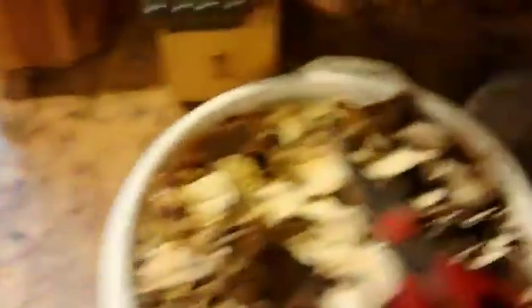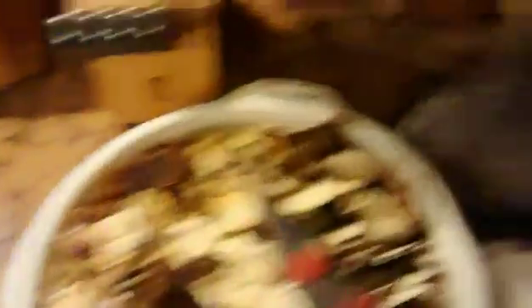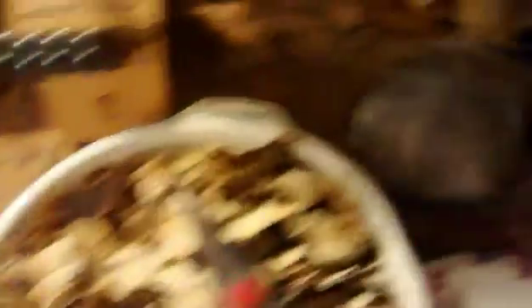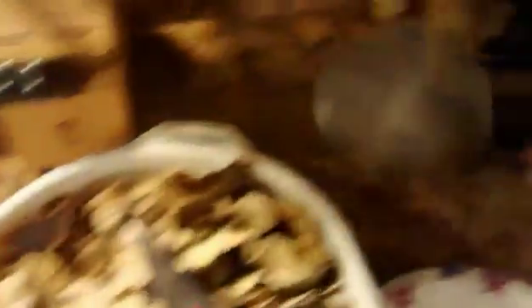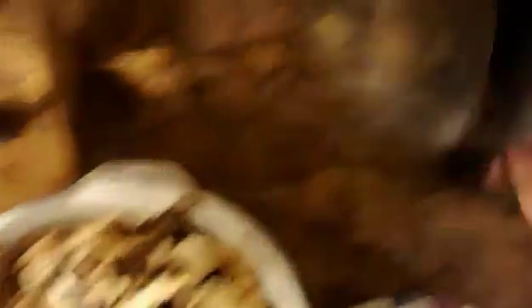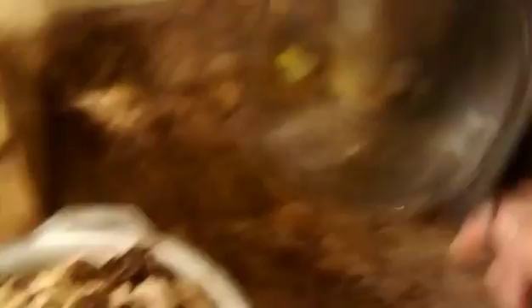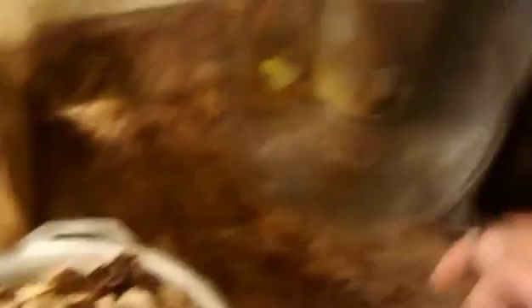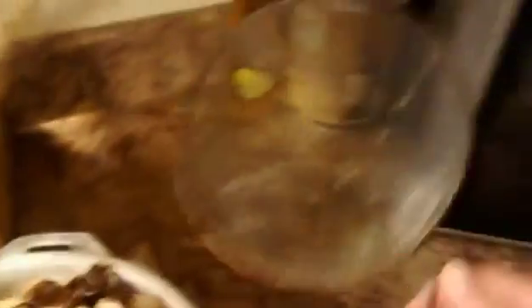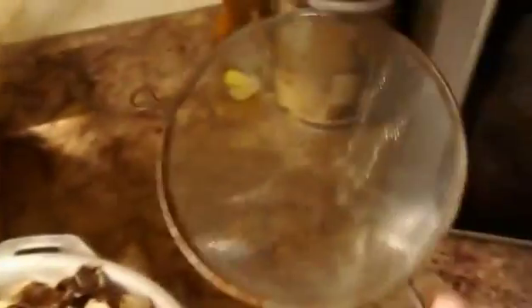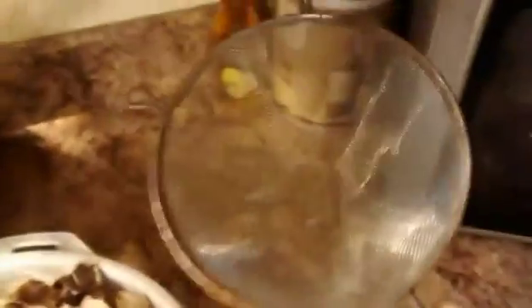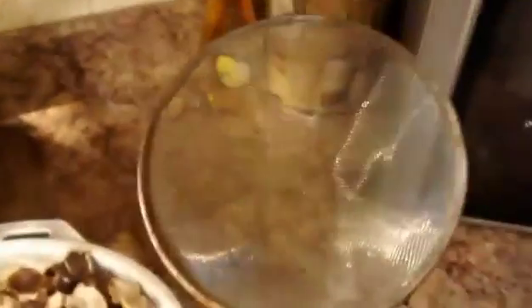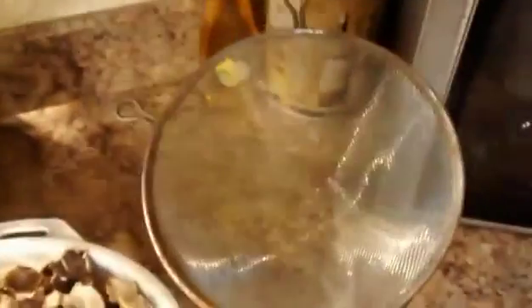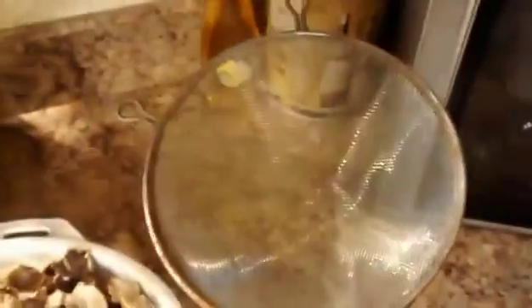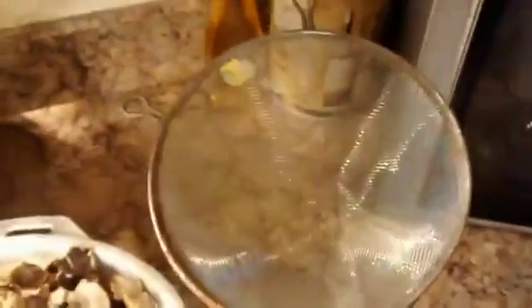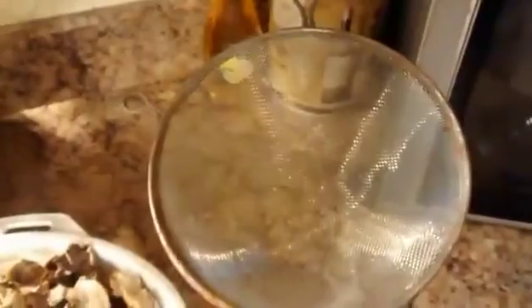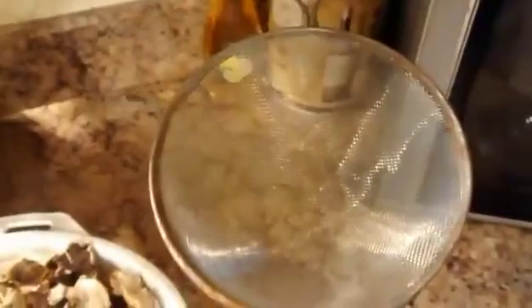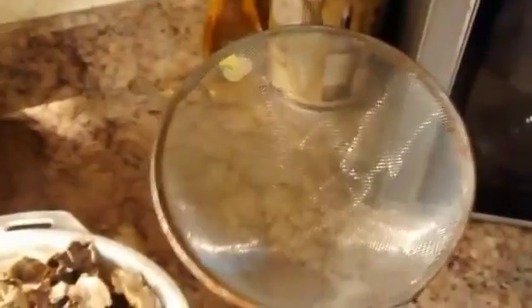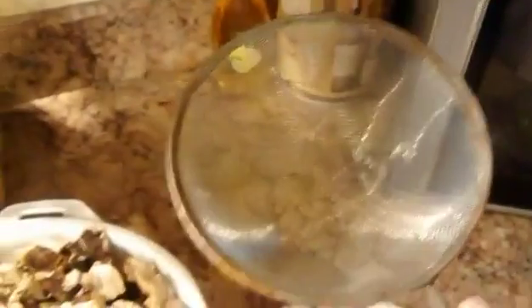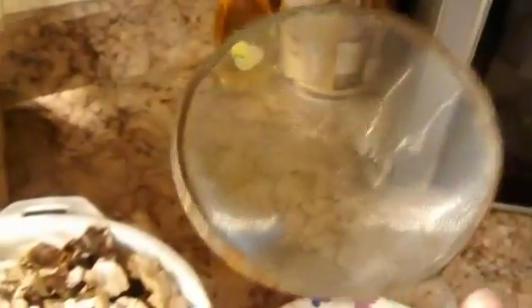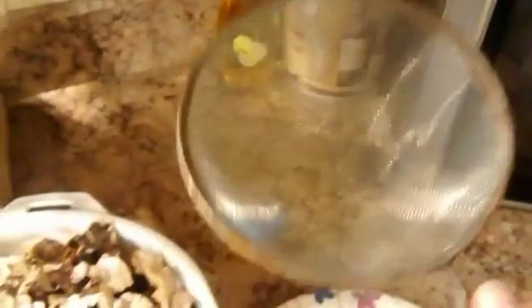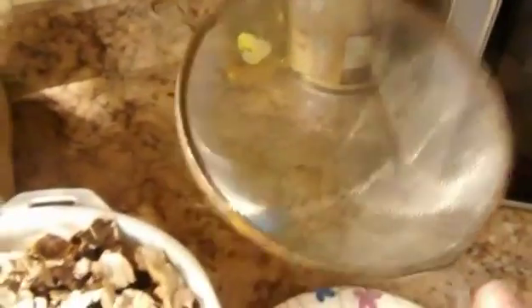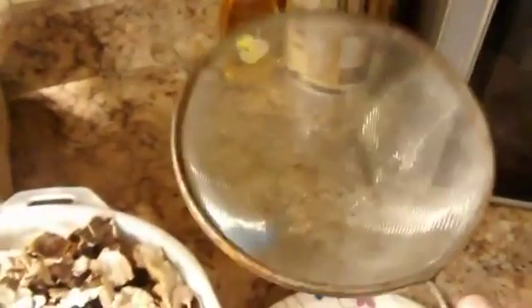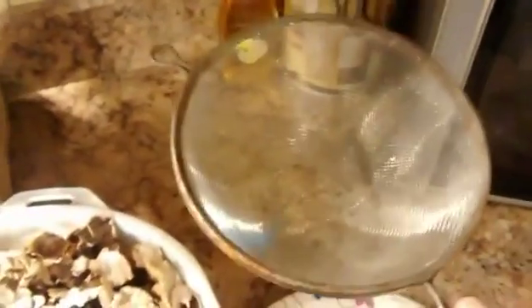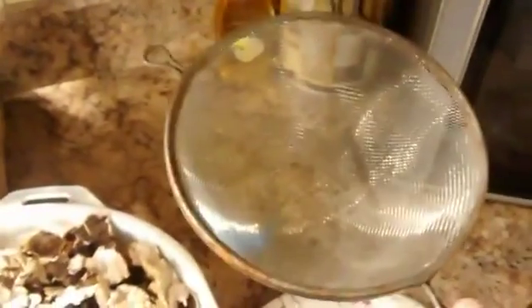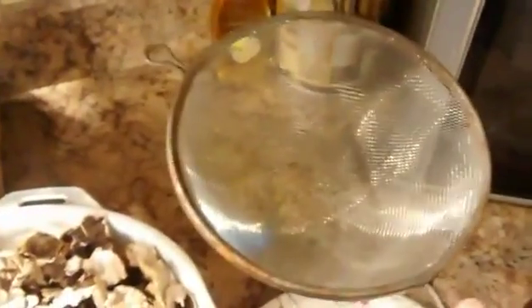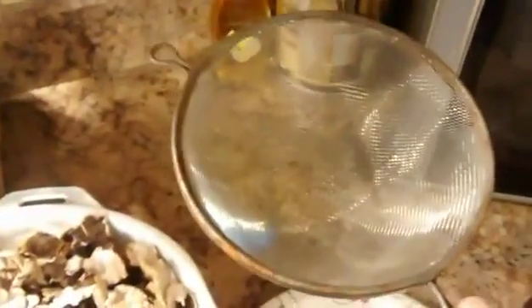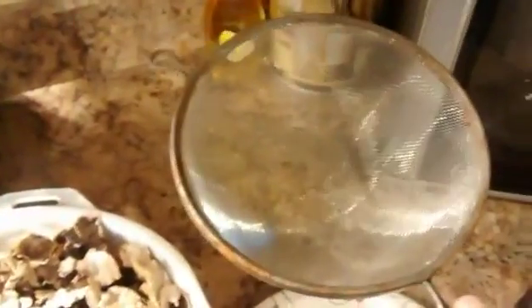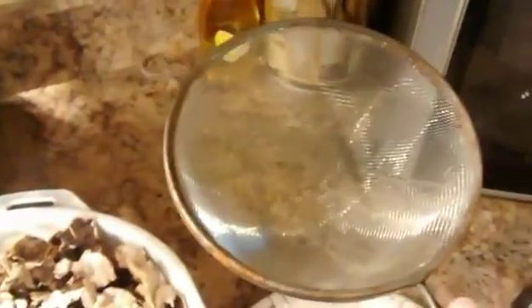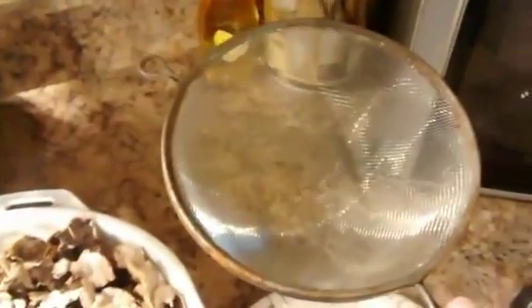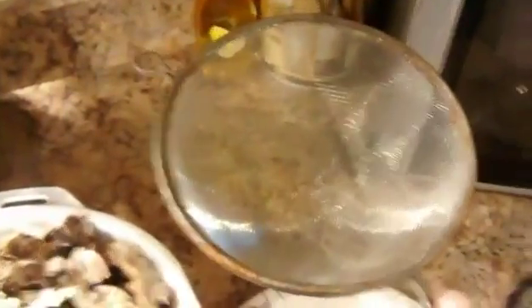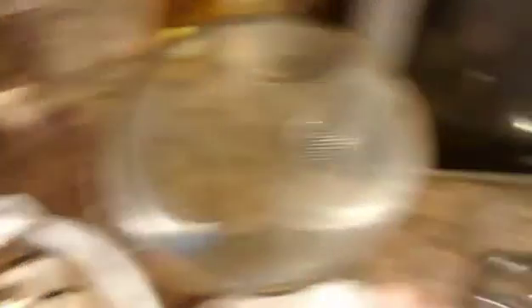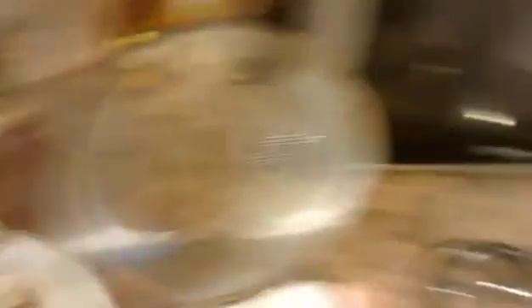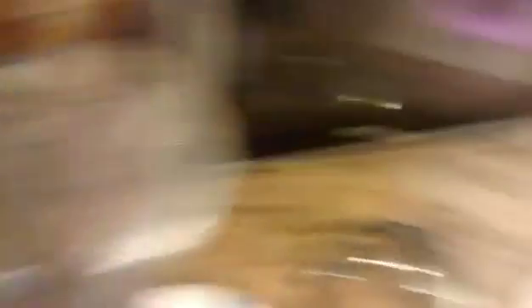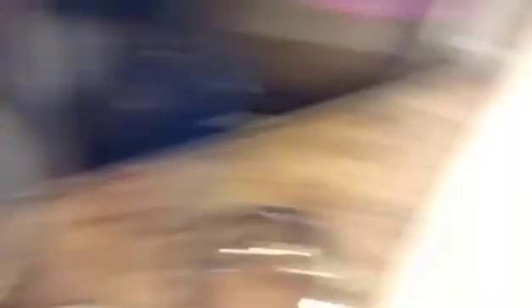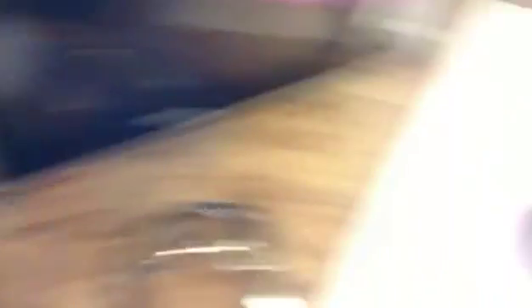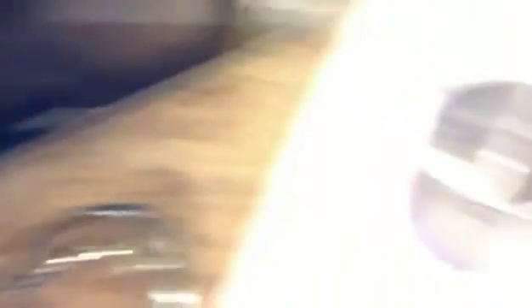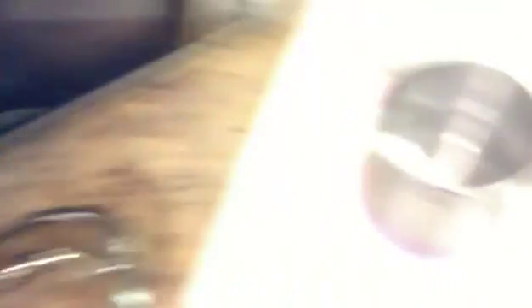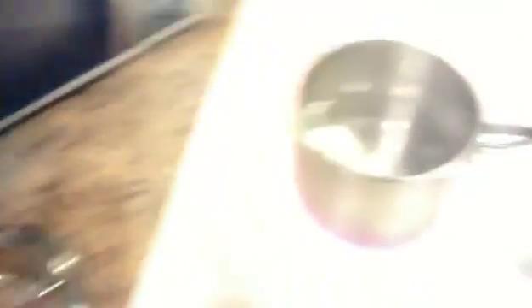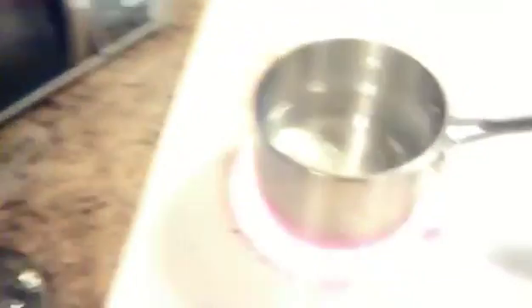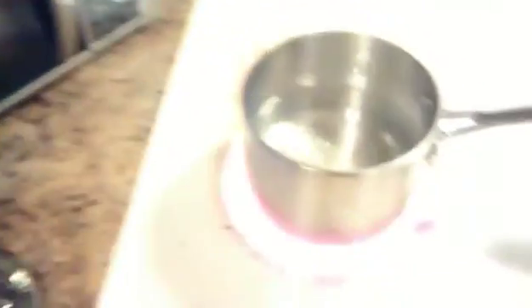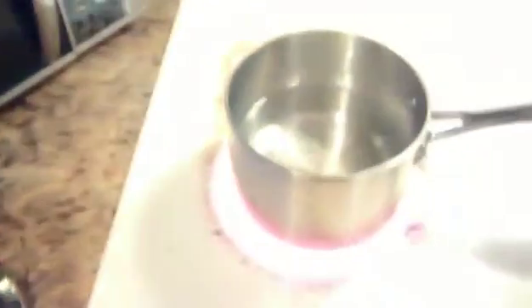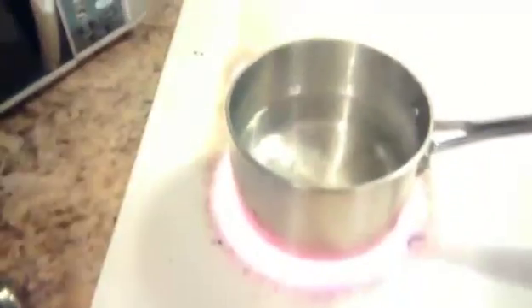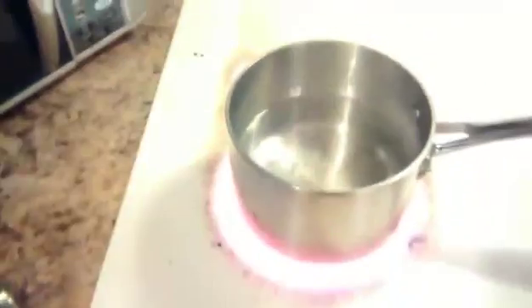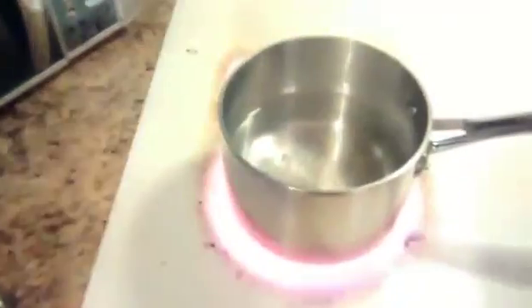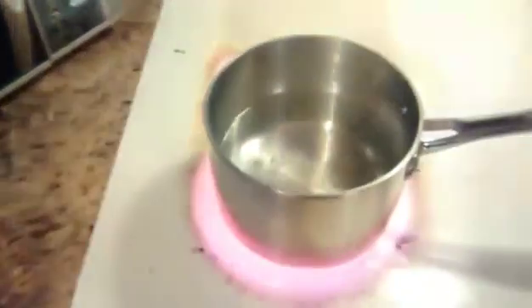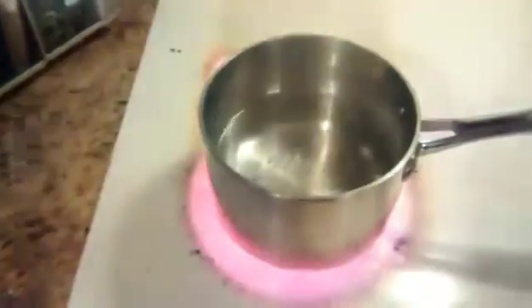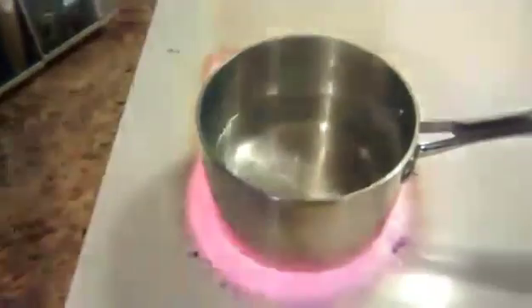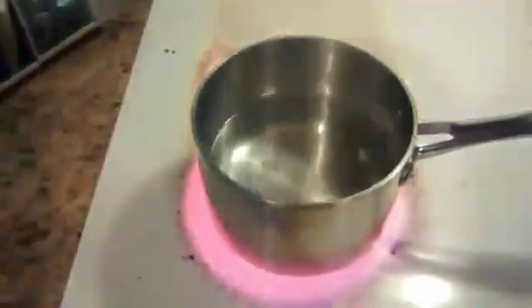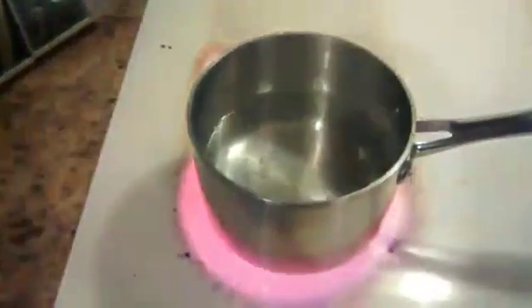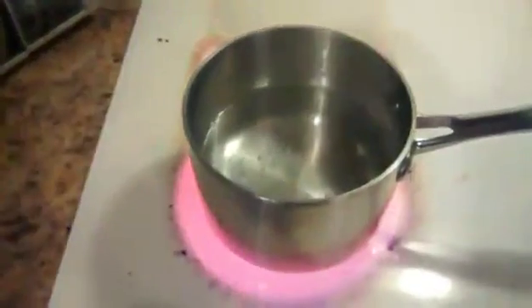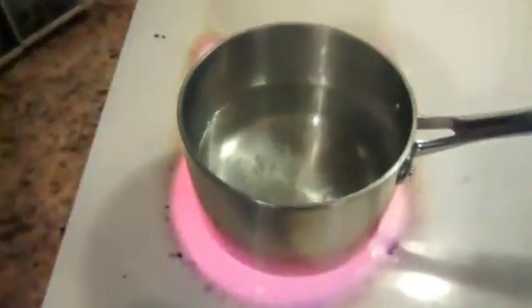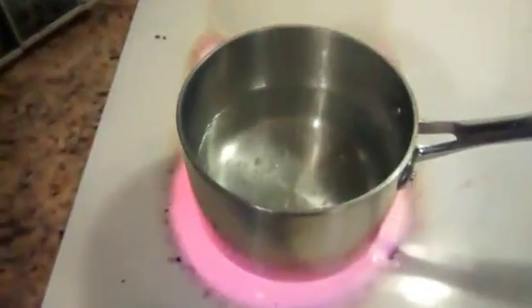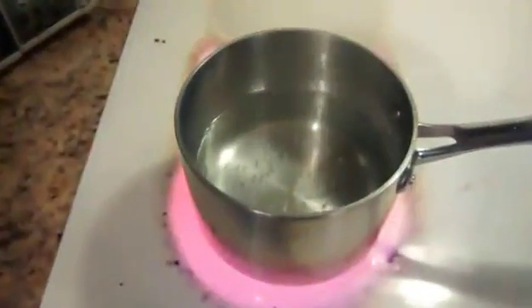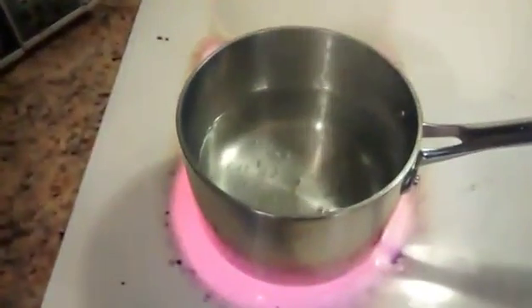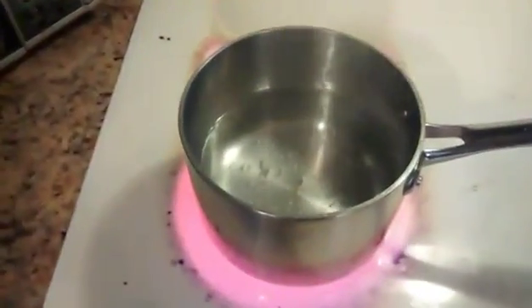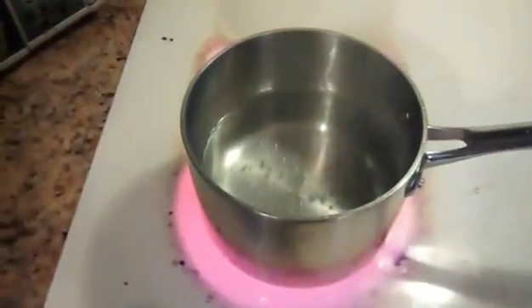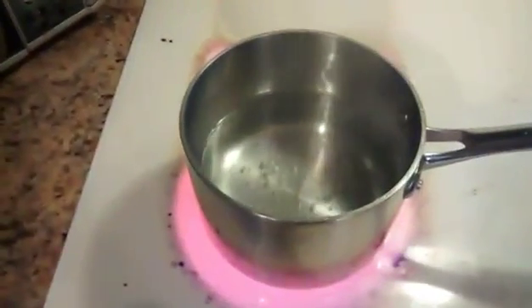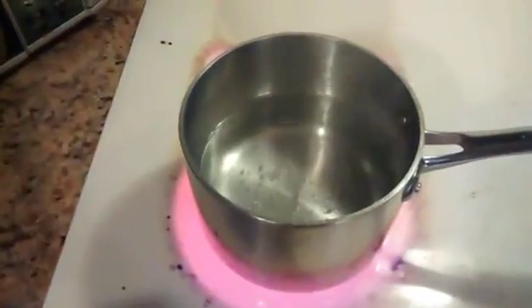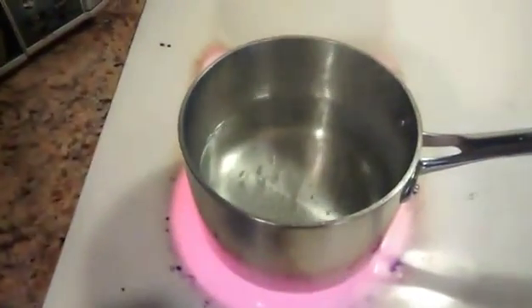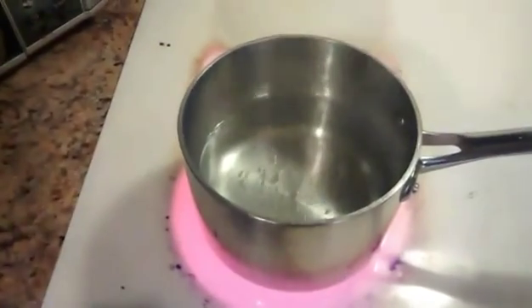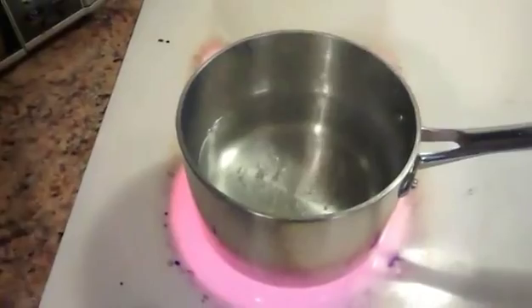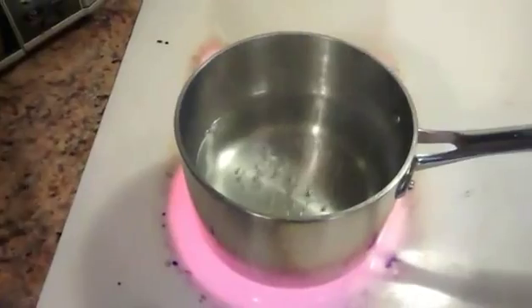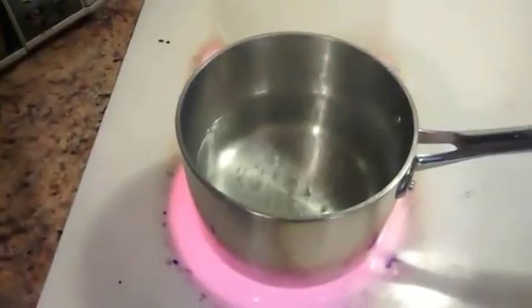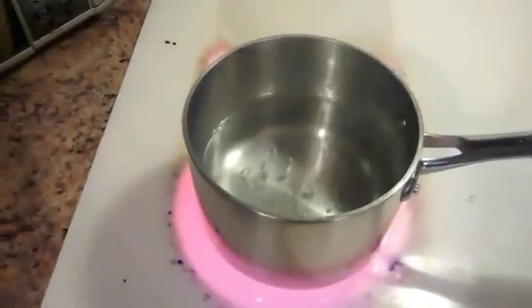I have this strainer, which is what I'm going to use. And I have my water getting ready to boil on the stove here.